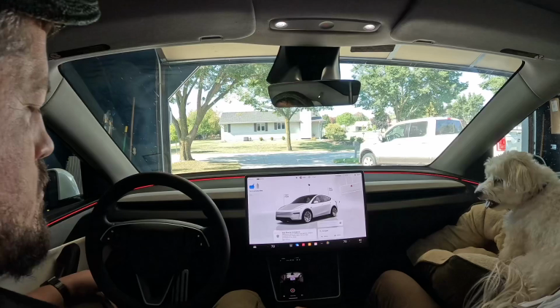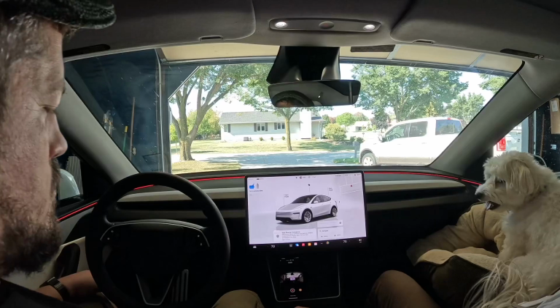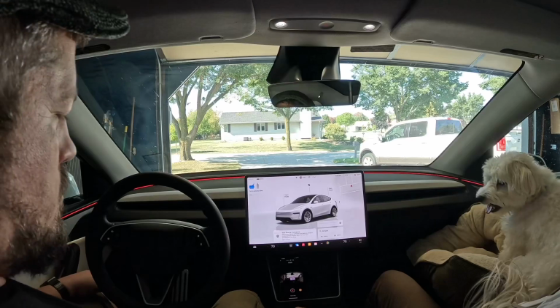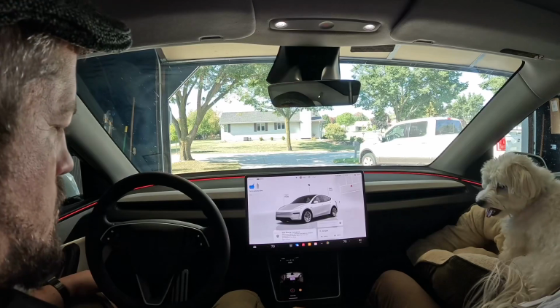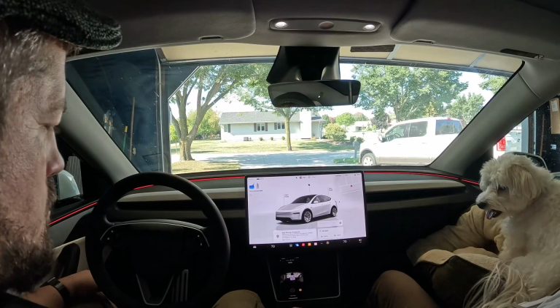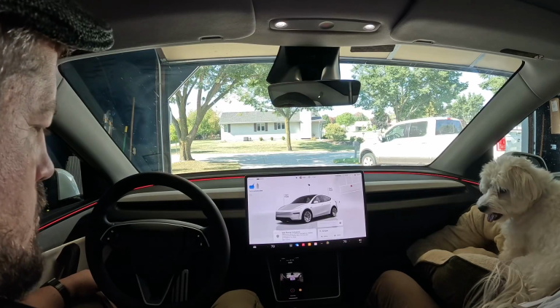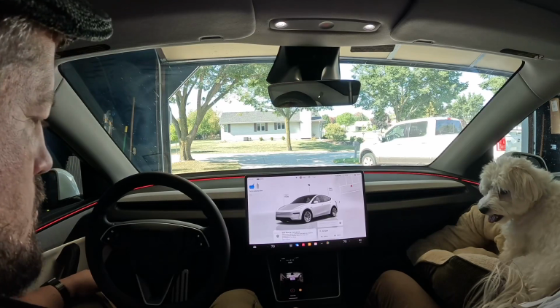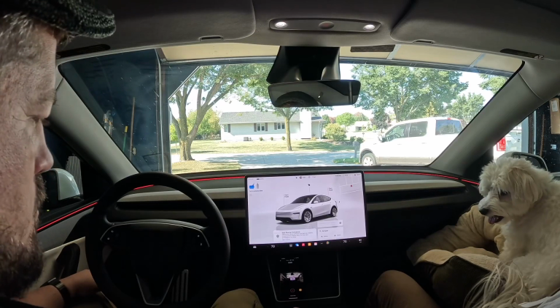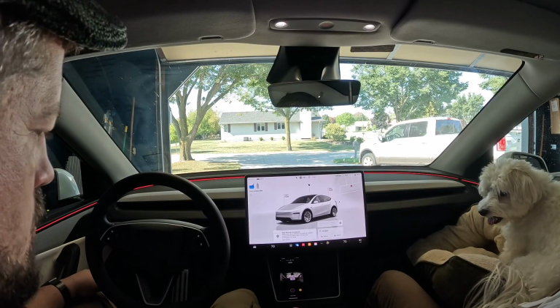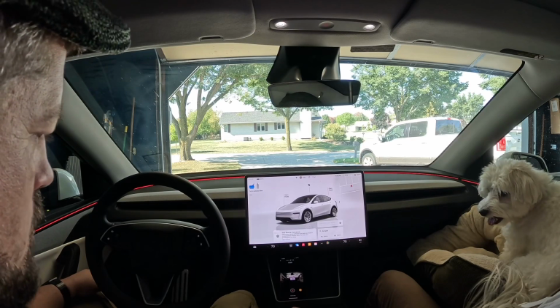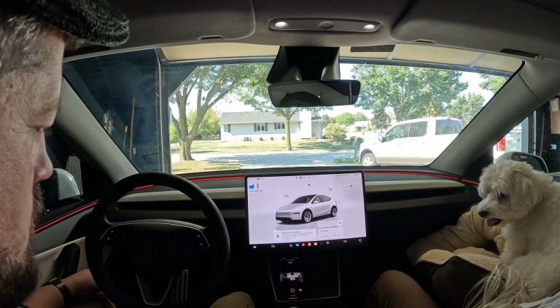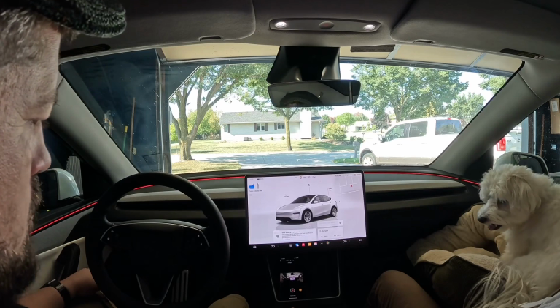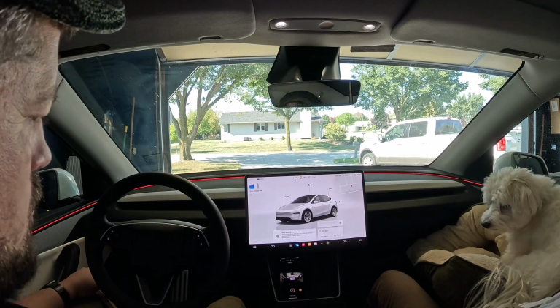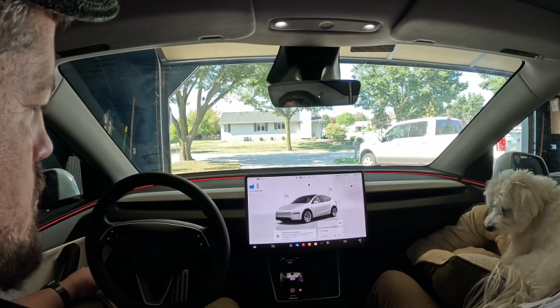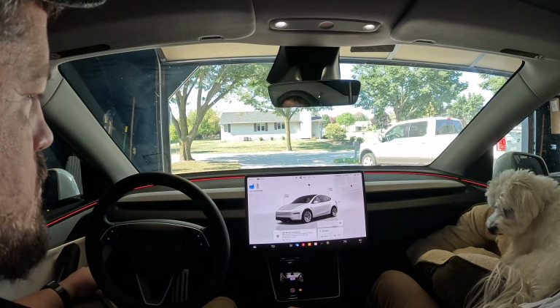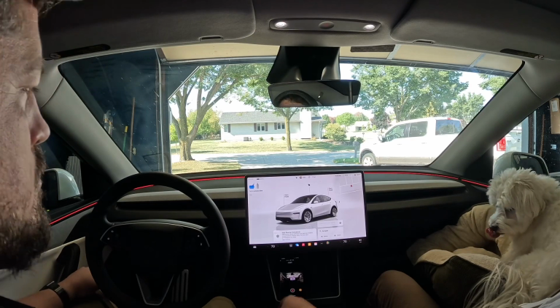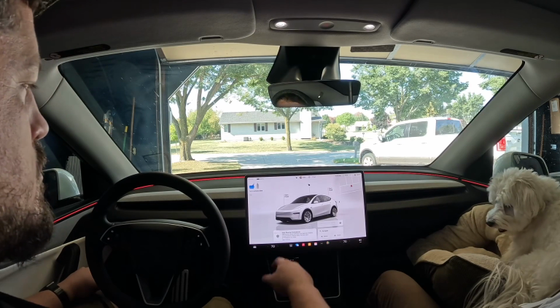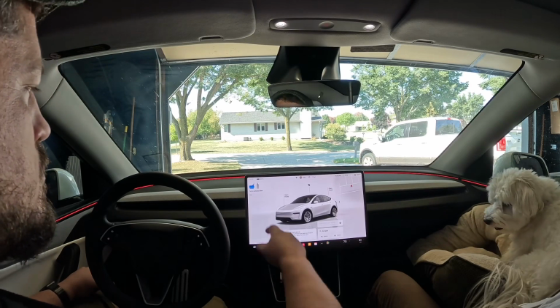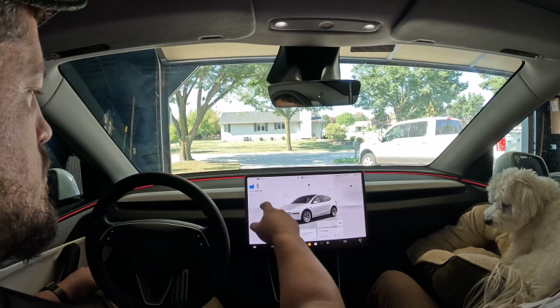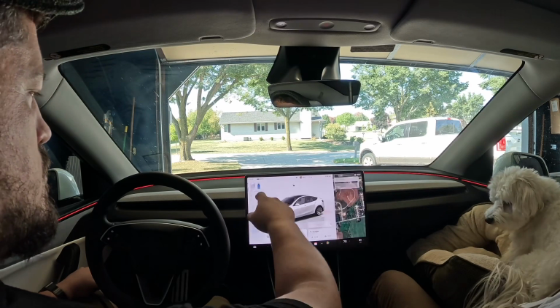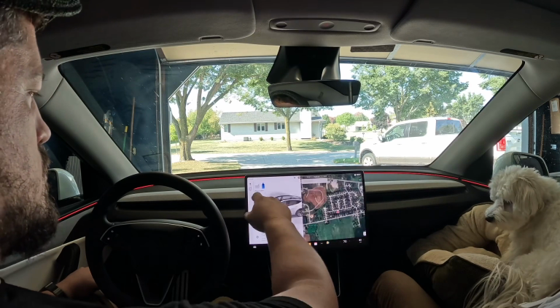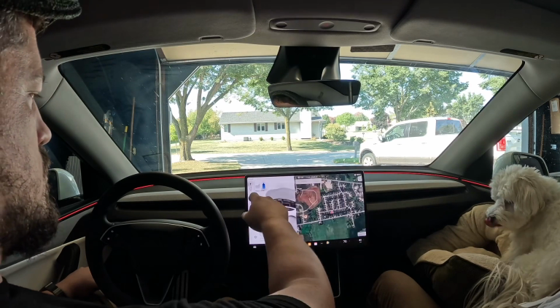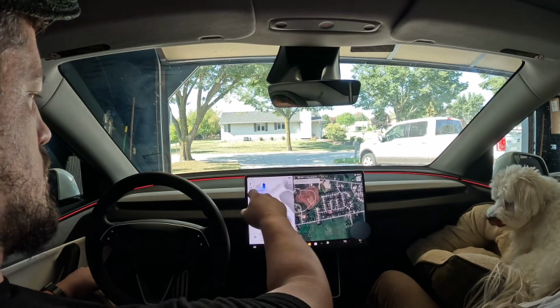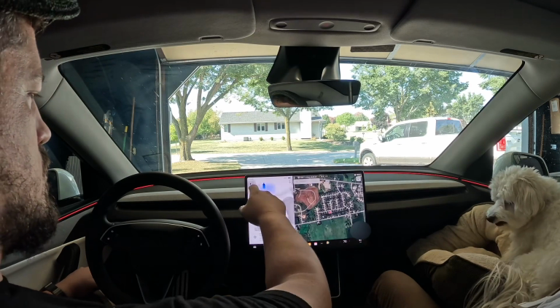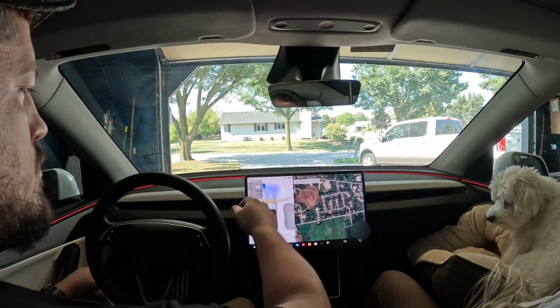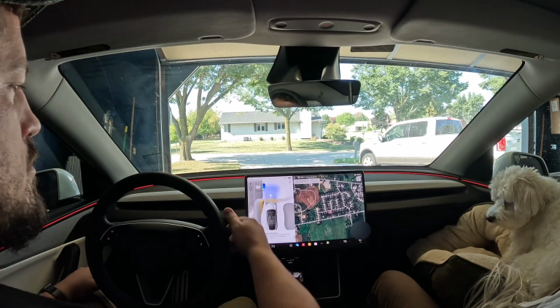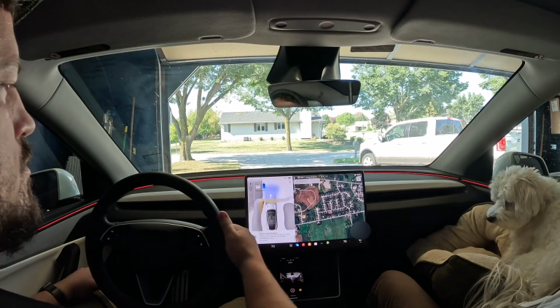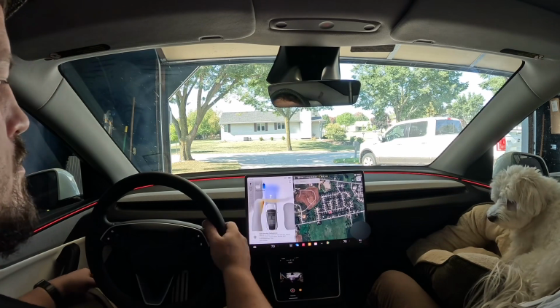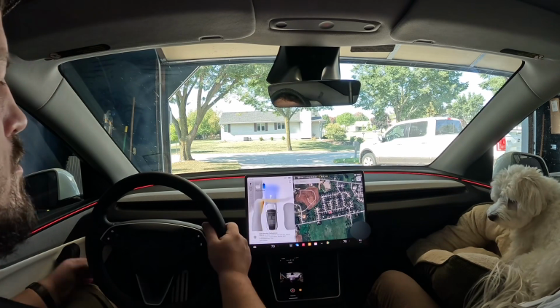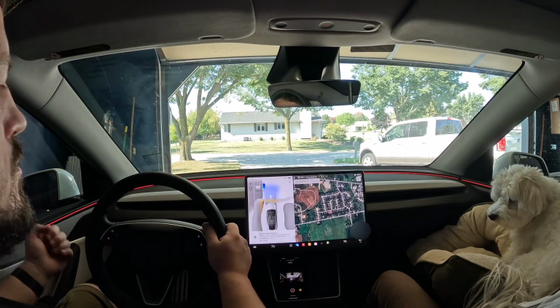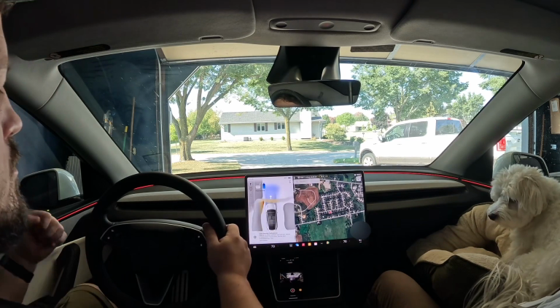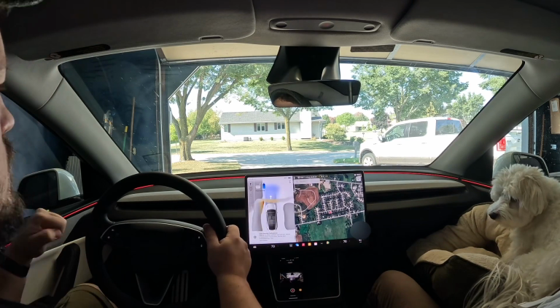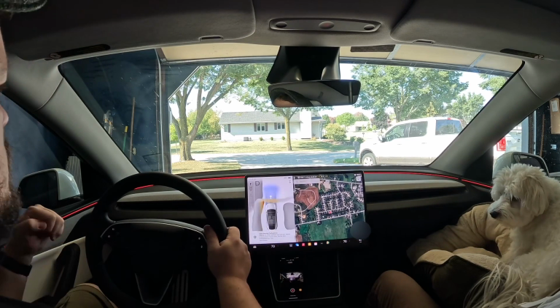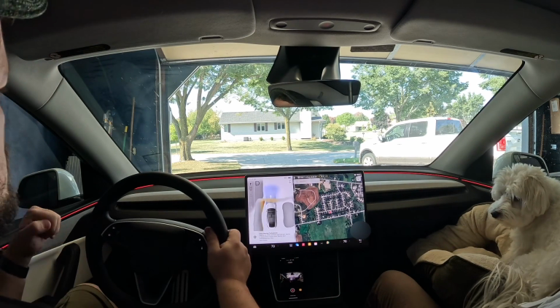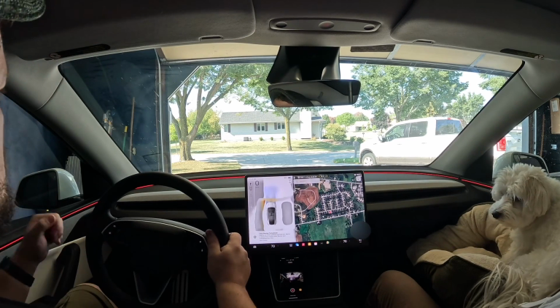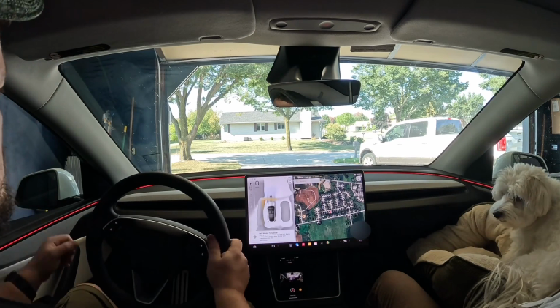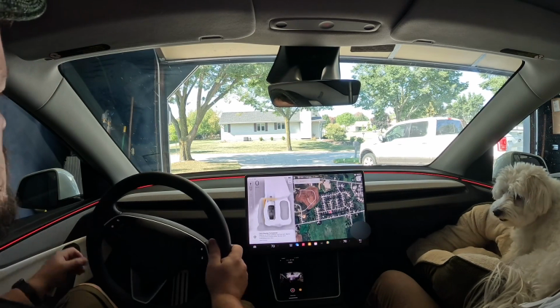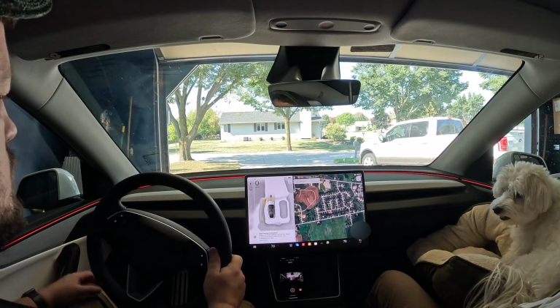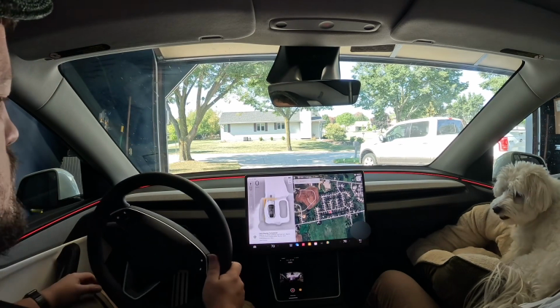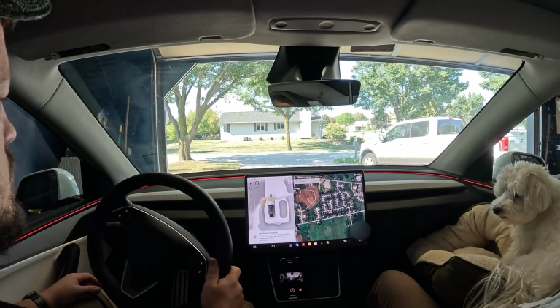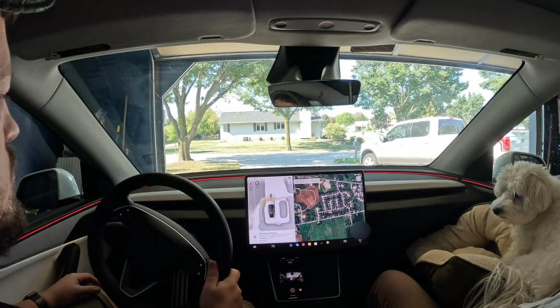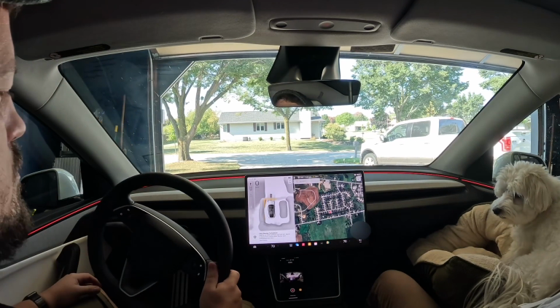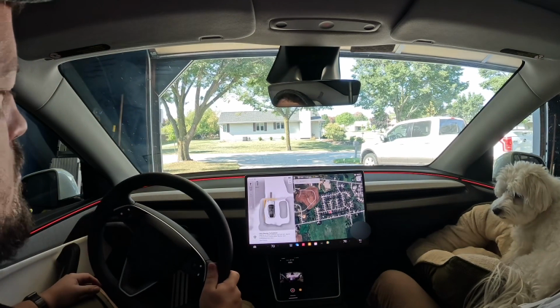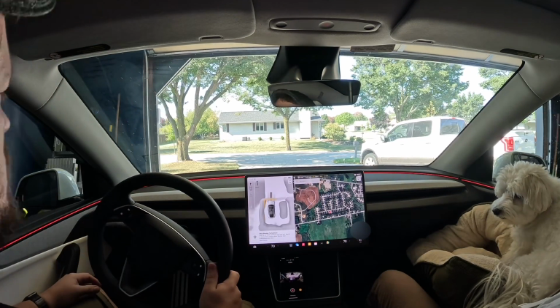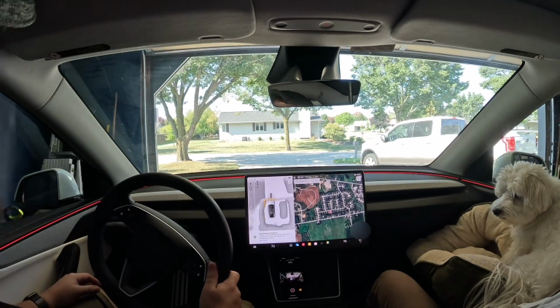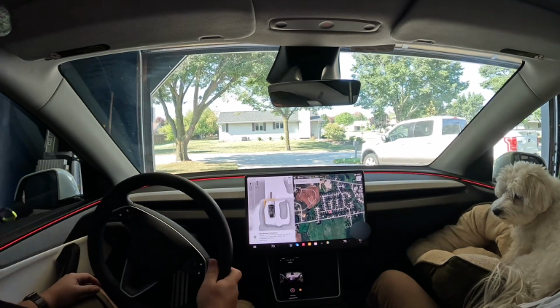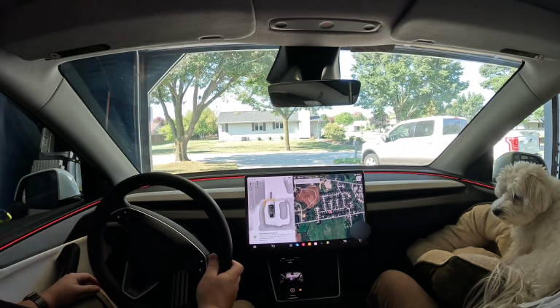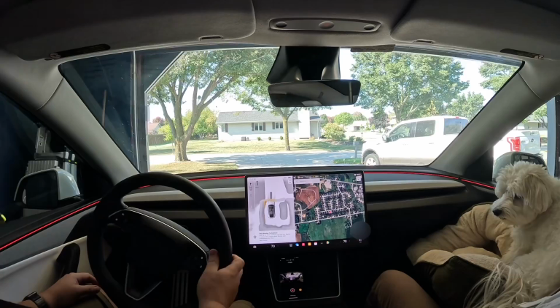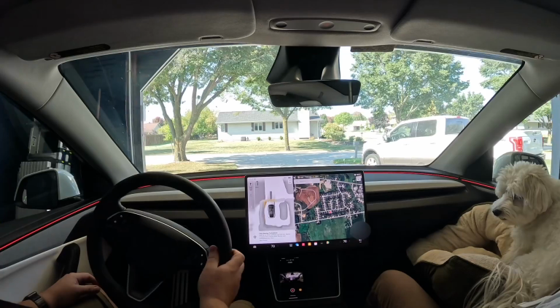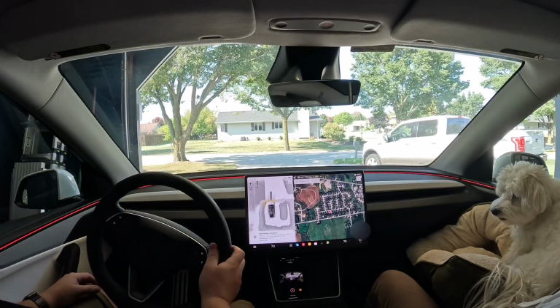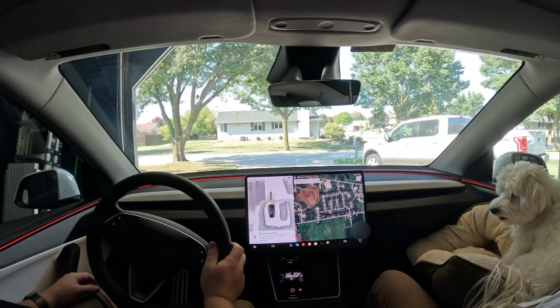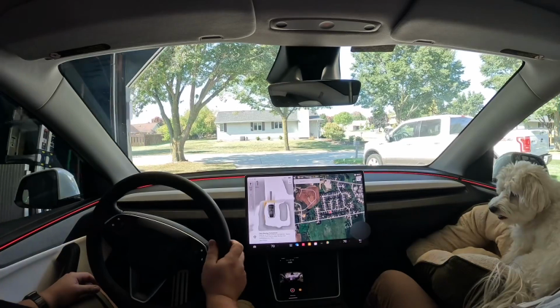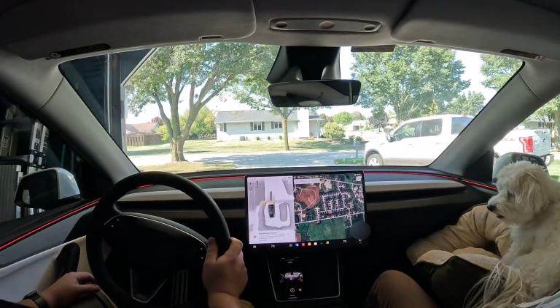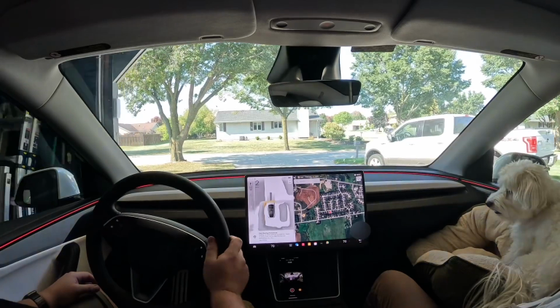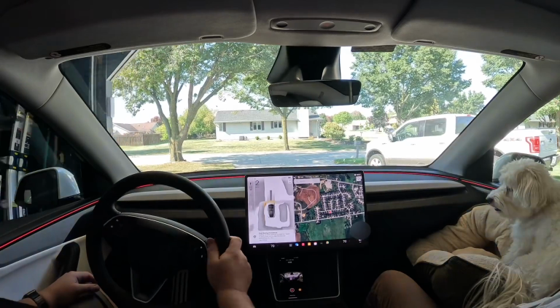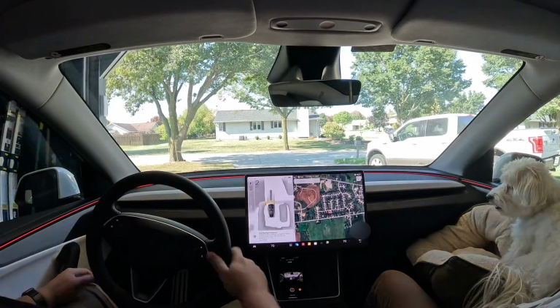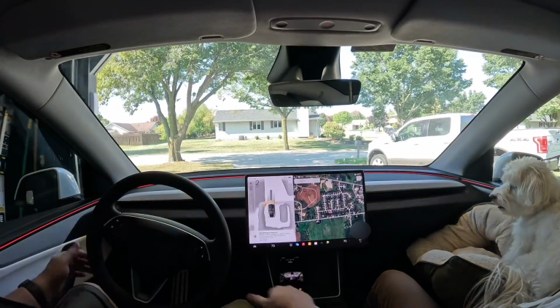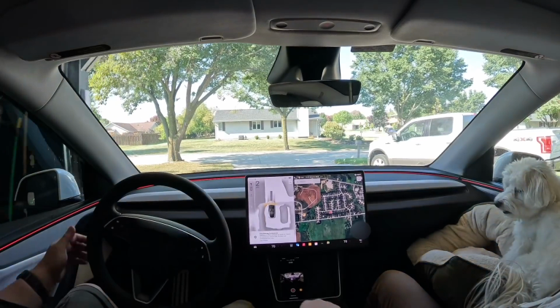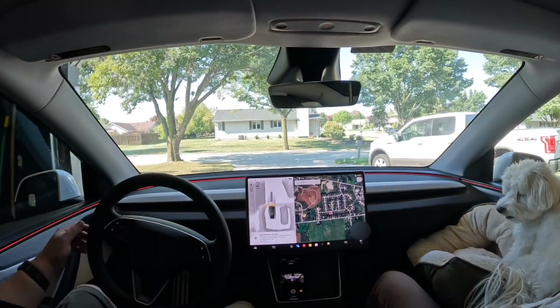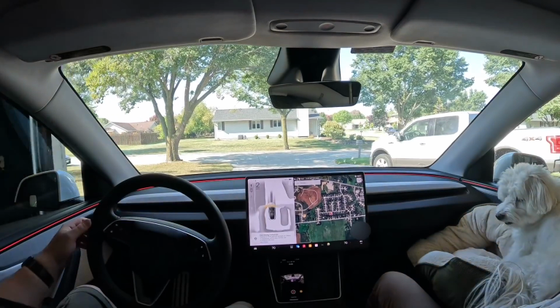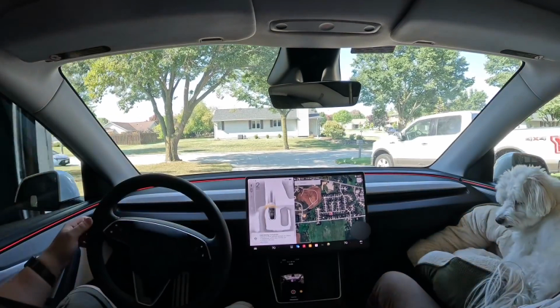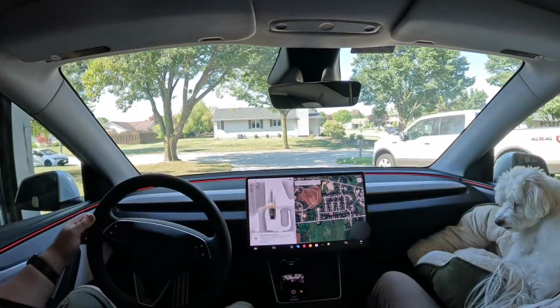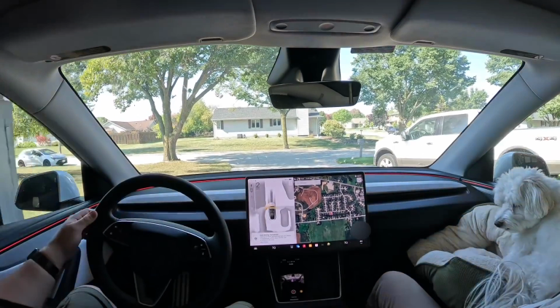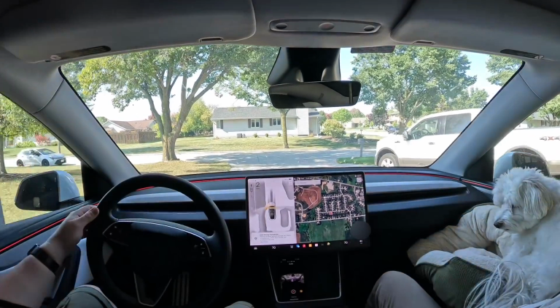Welcome back to another one of my Tesla how-to videos. In this one, we're going to be using FSD to go from my house to Target.